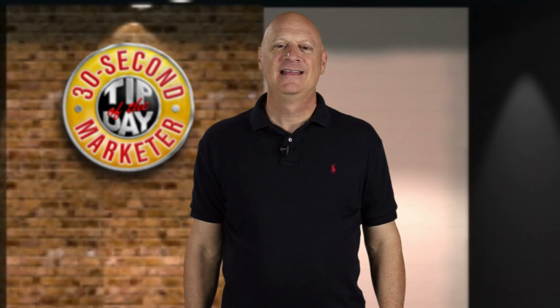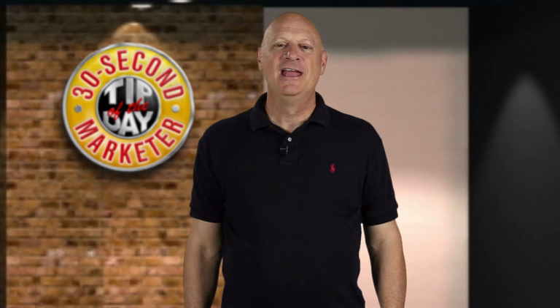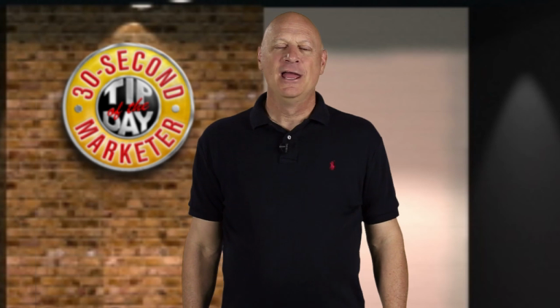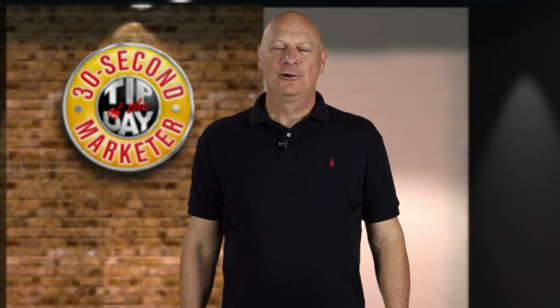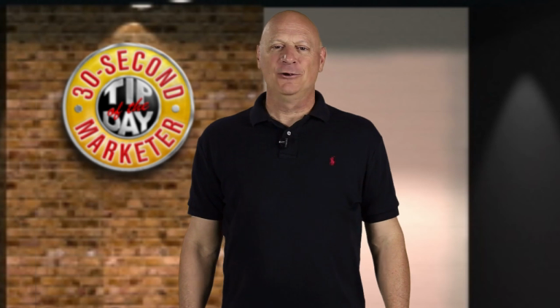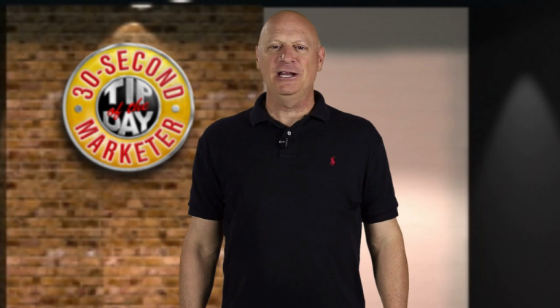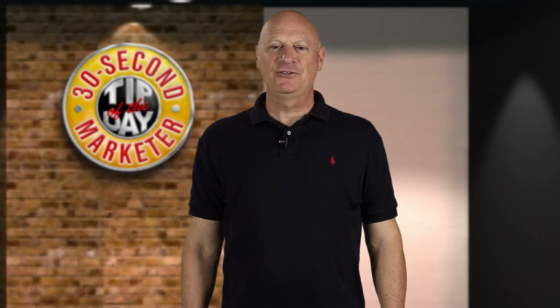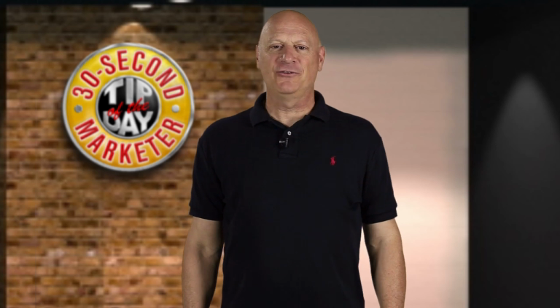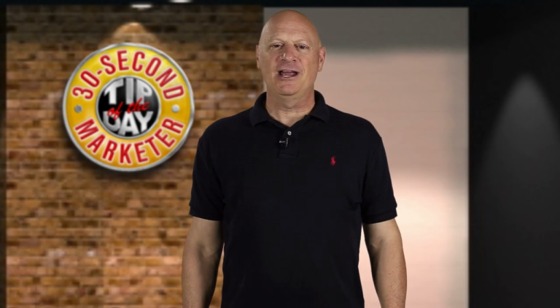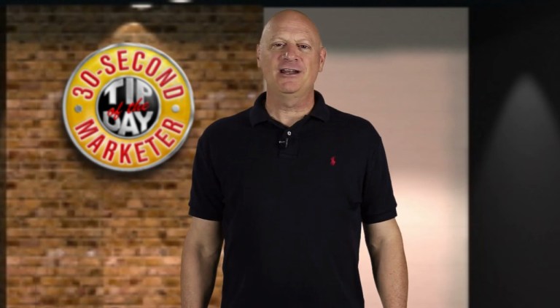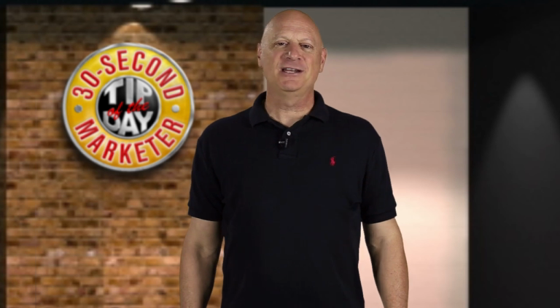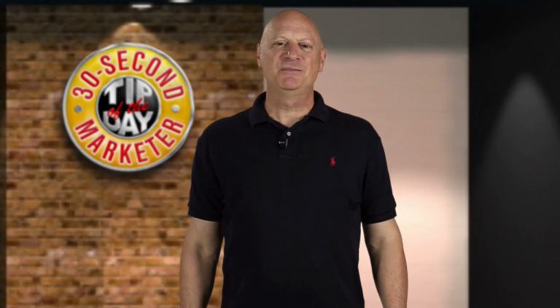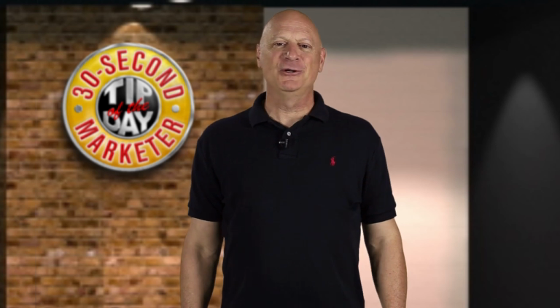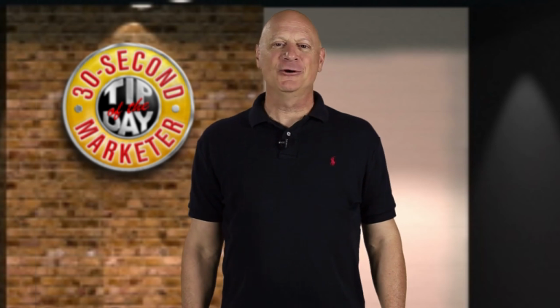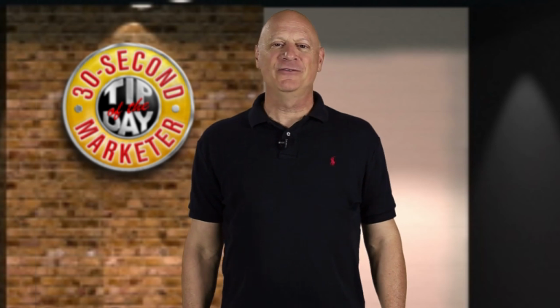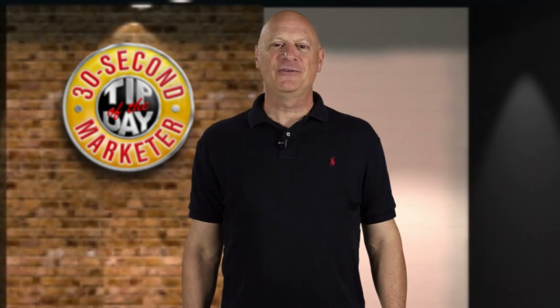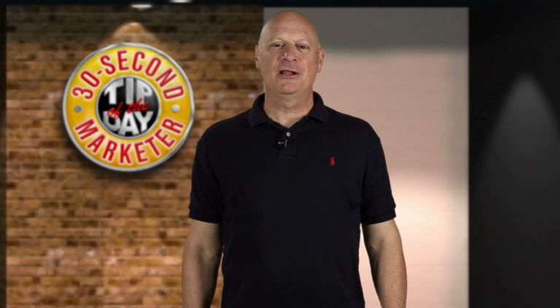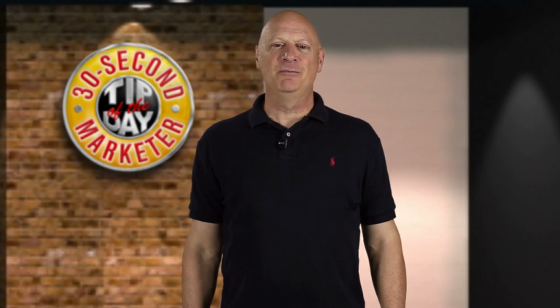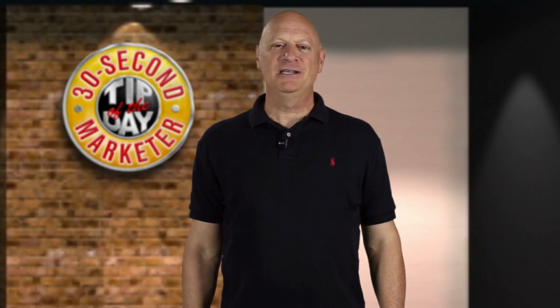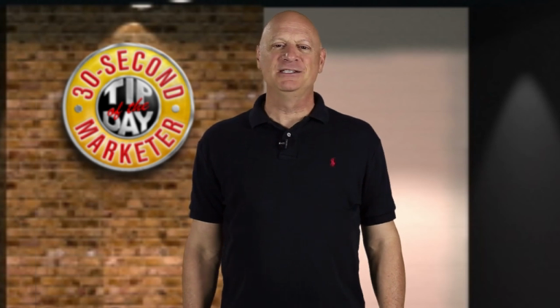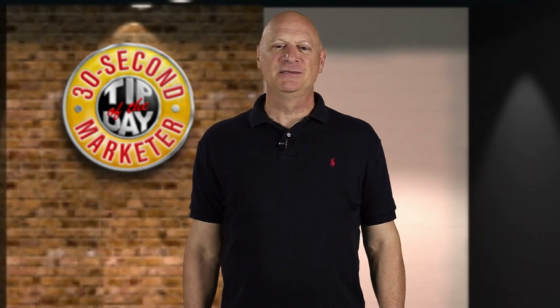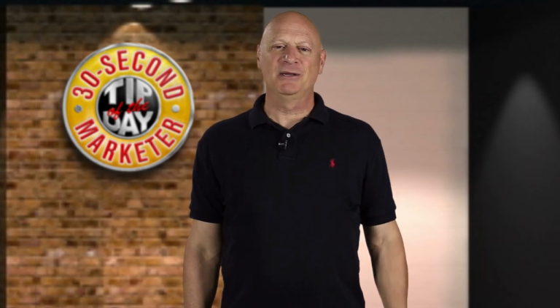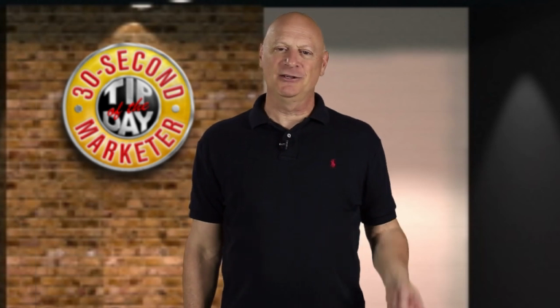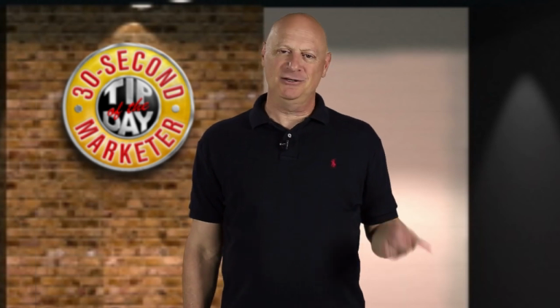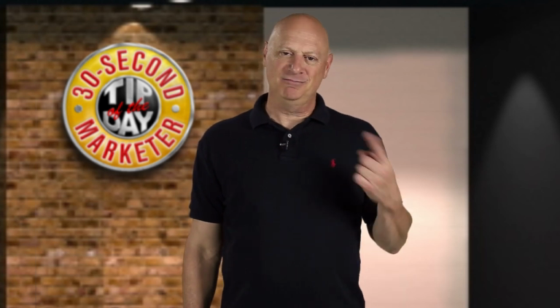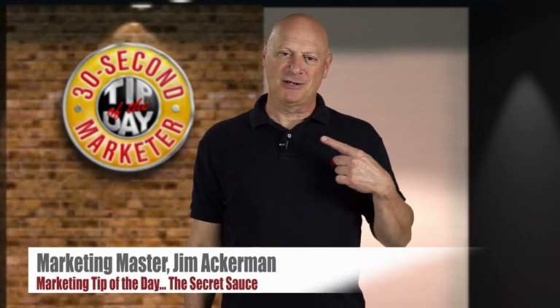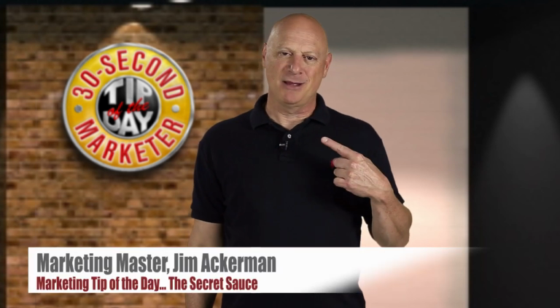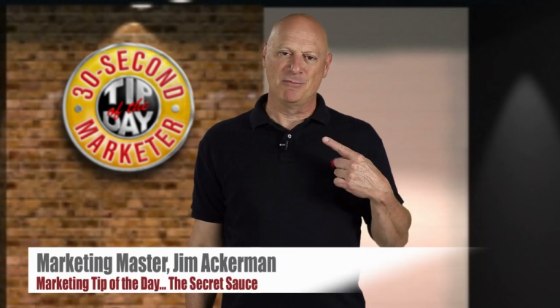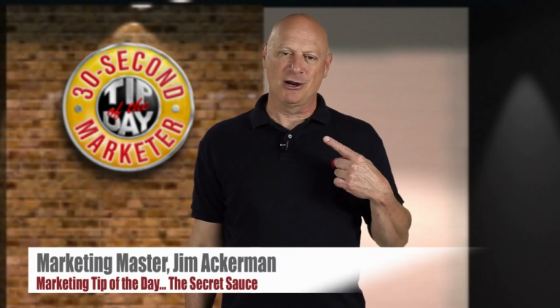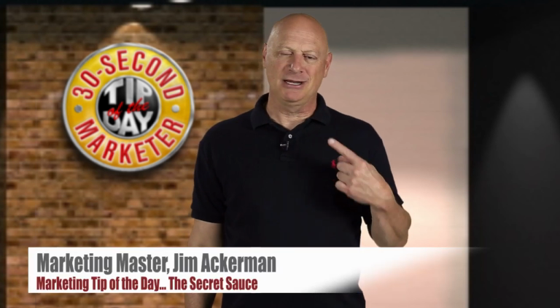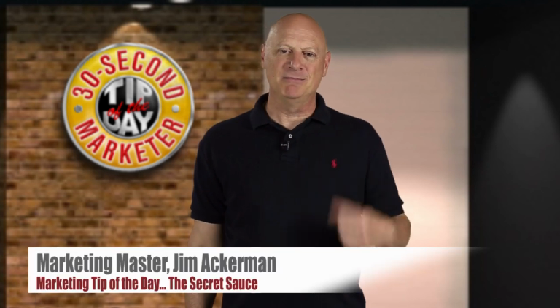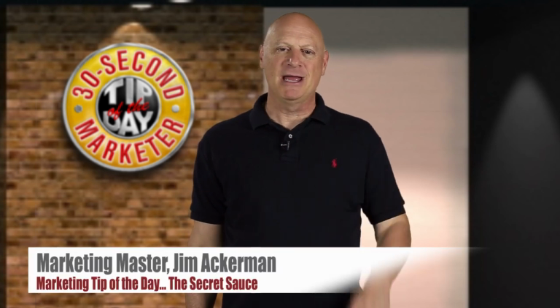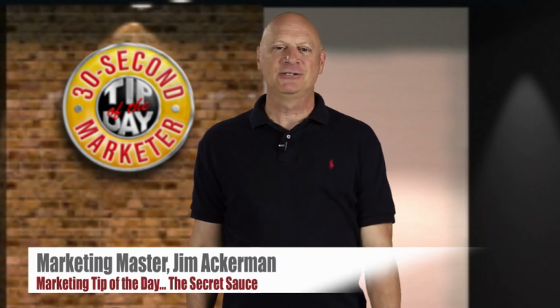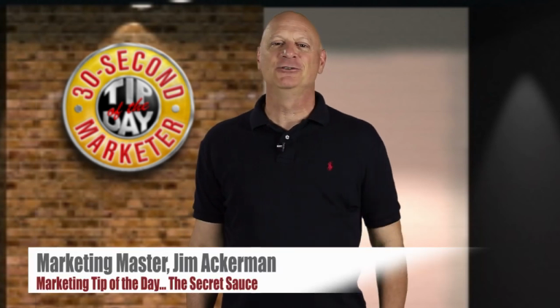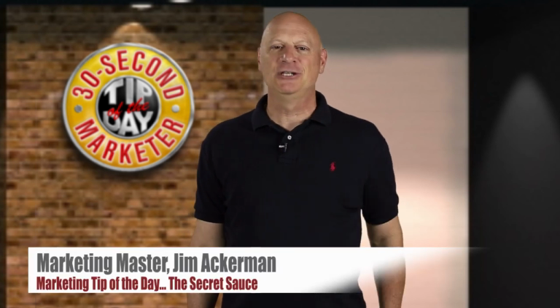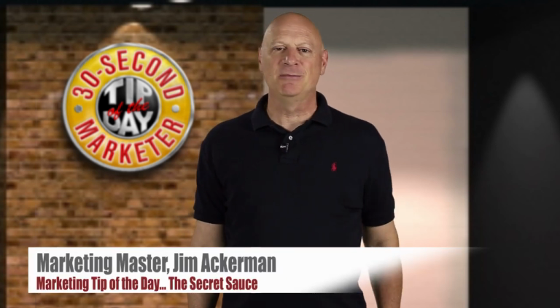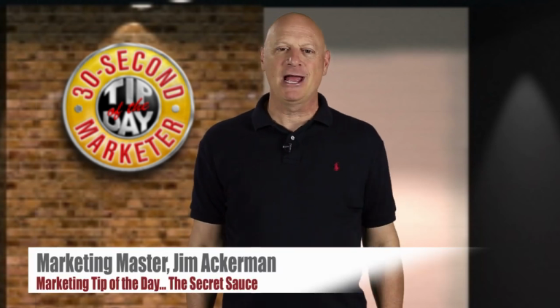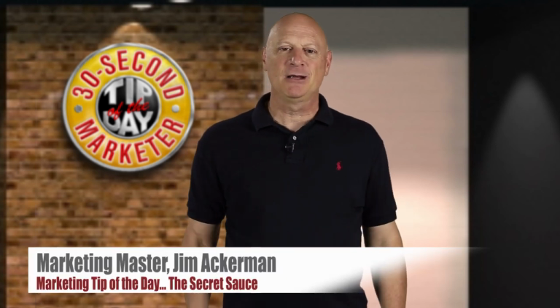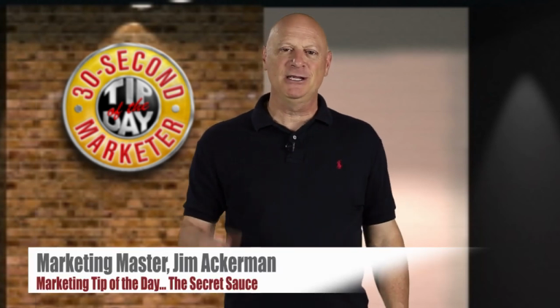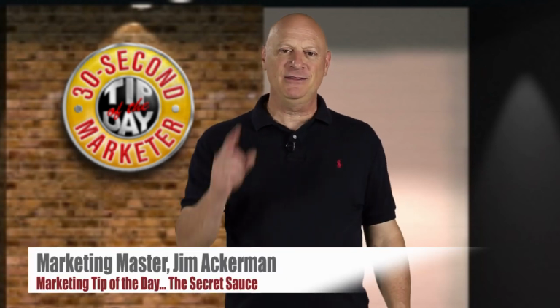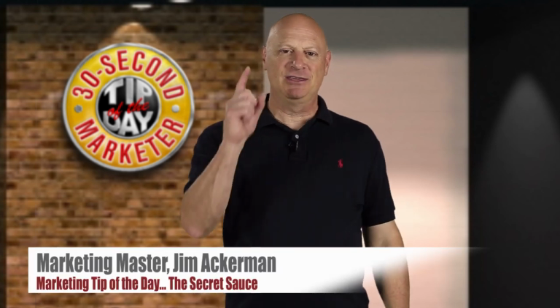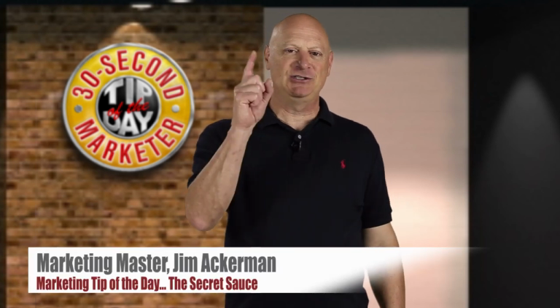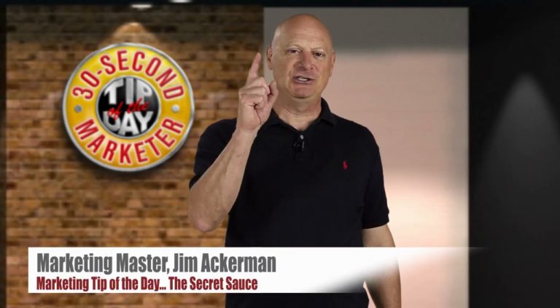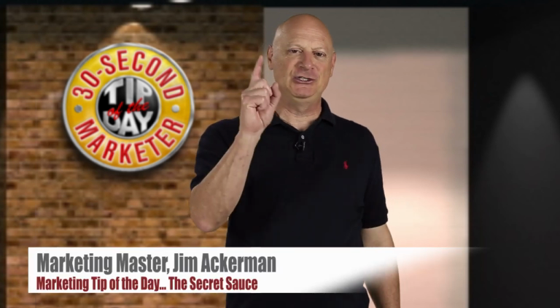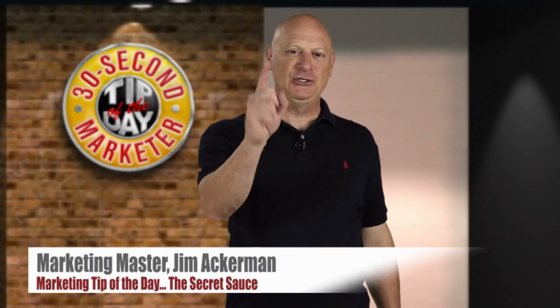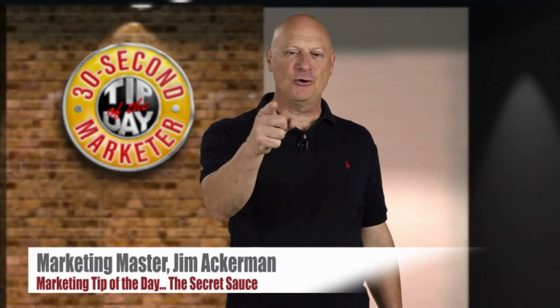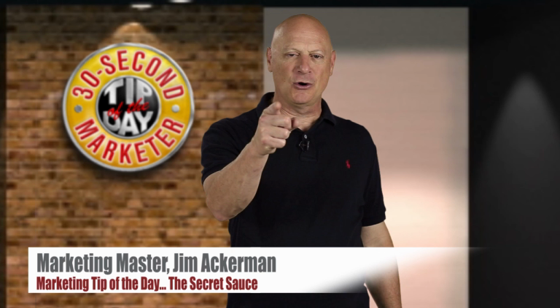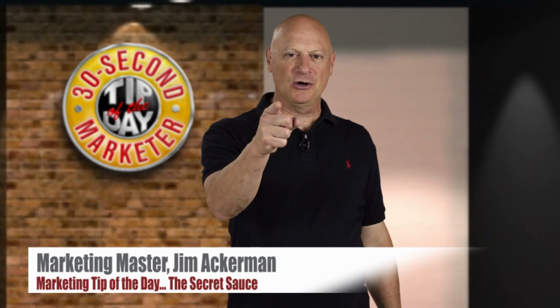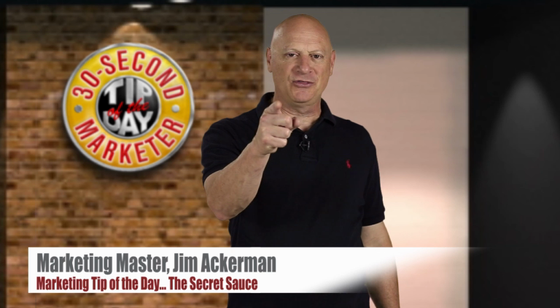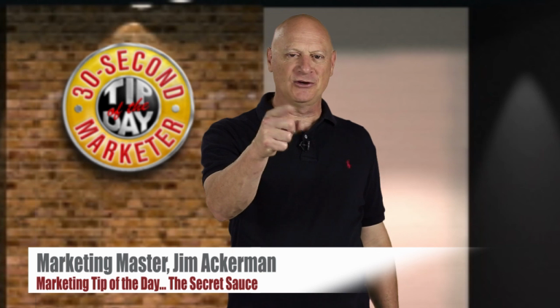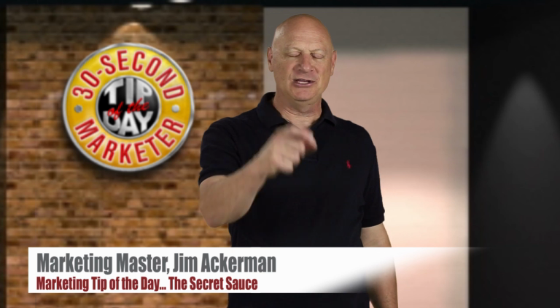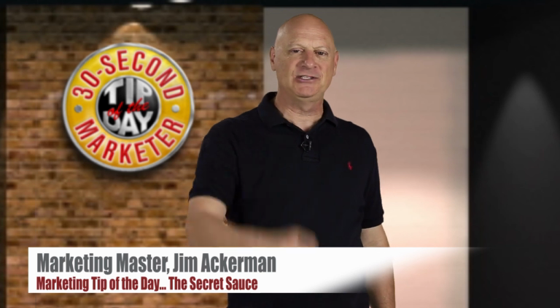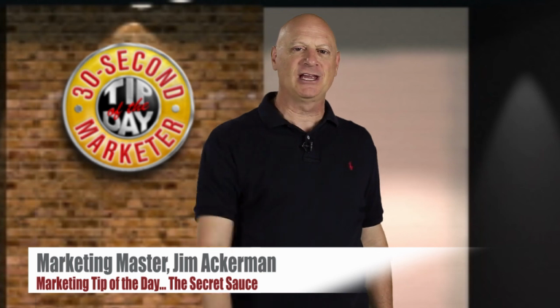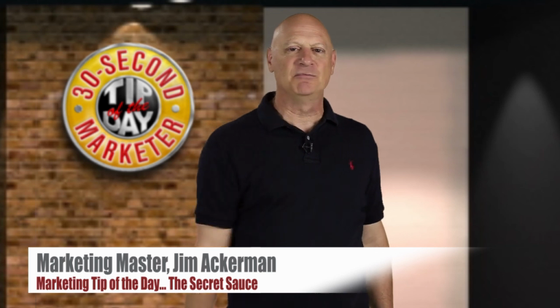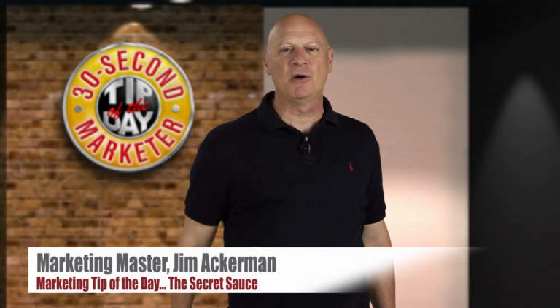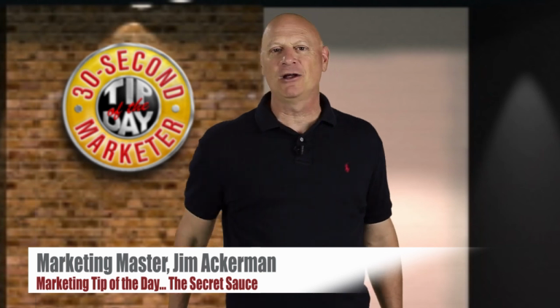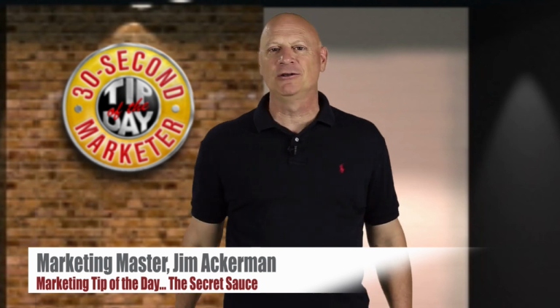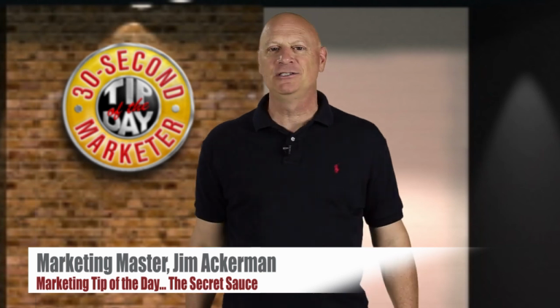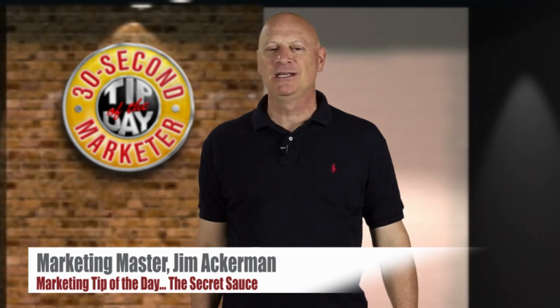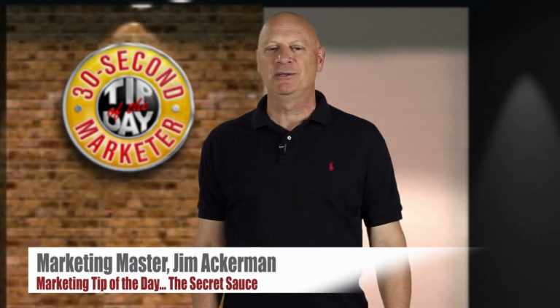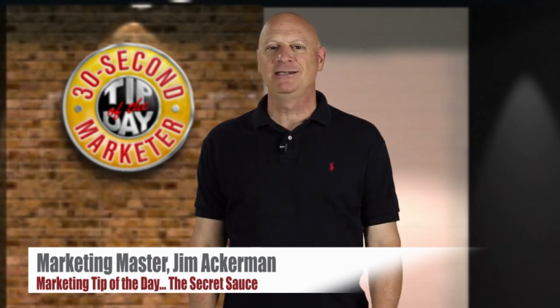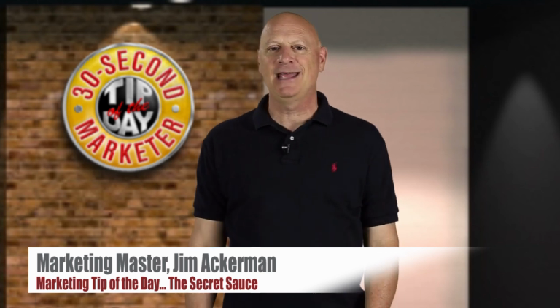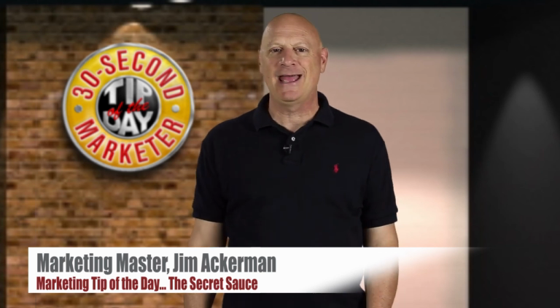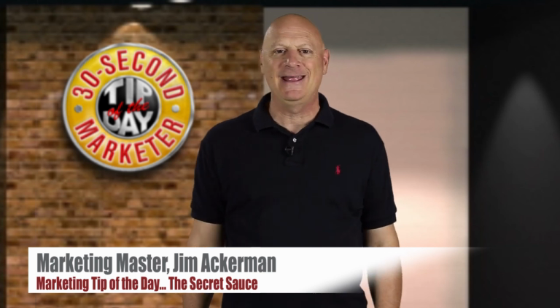Greetings friend, entrepreneur, and fellow business builder. I'm marketing master Jim Ackerman, and this is your 30-second marketer tip of the day.